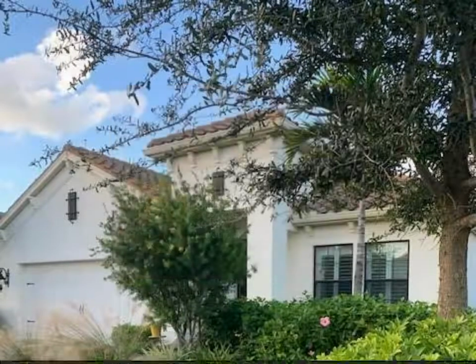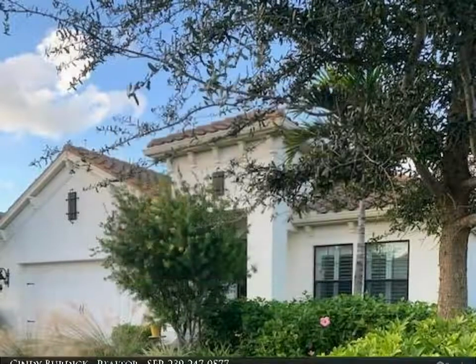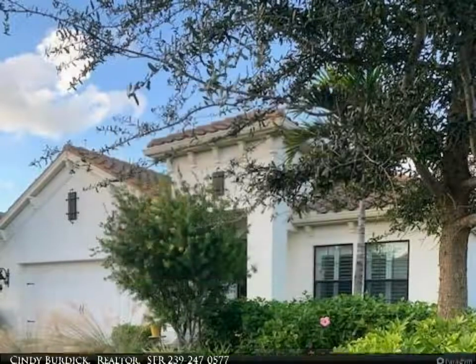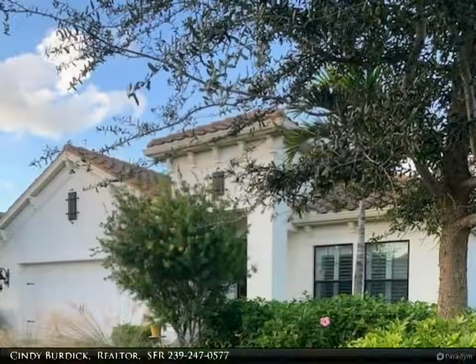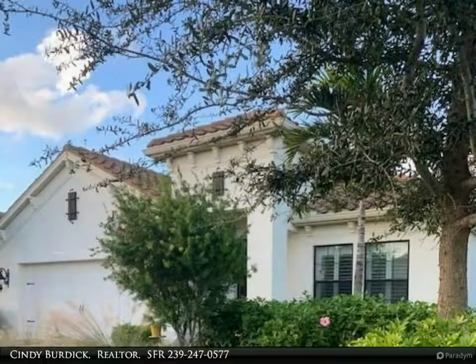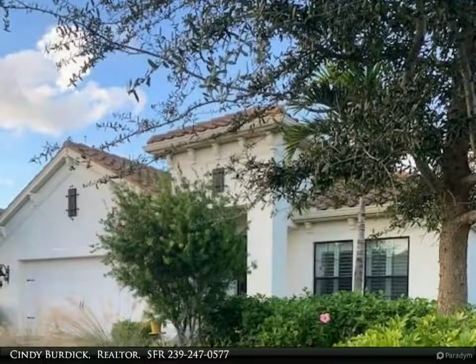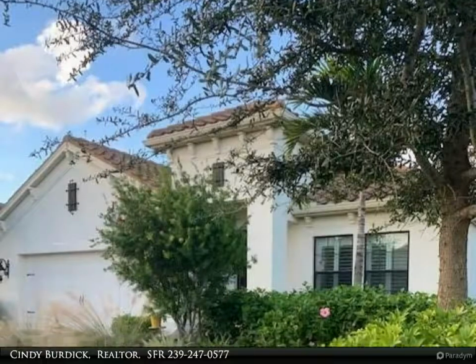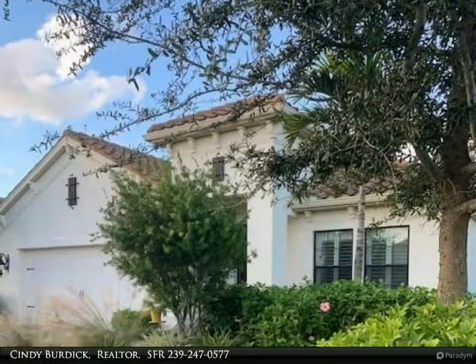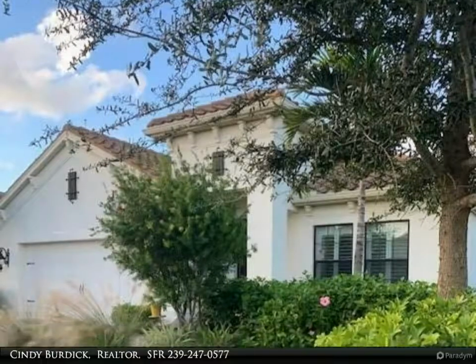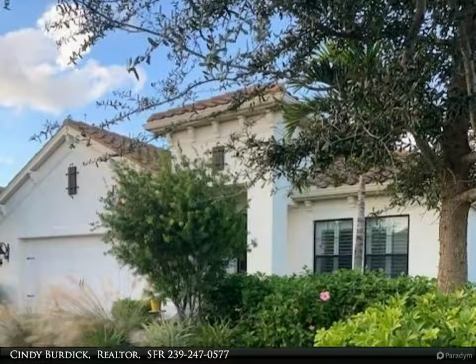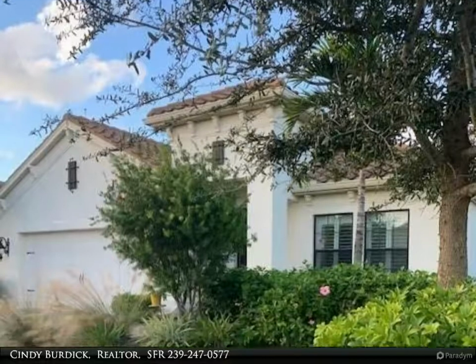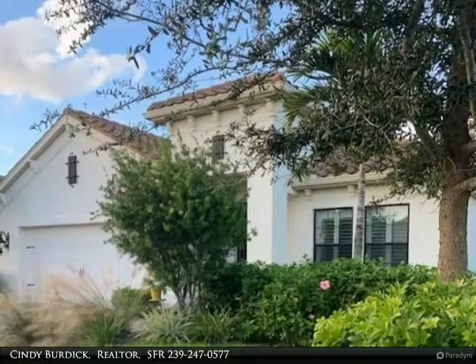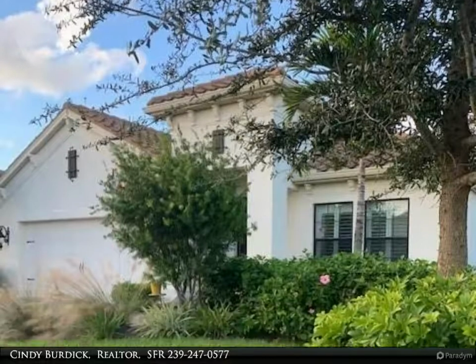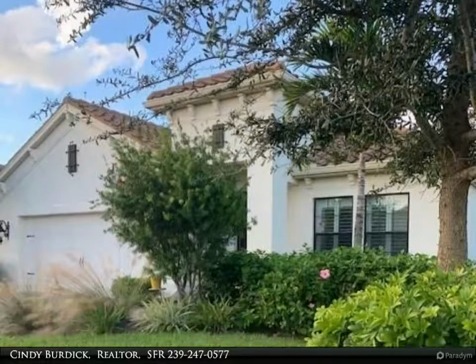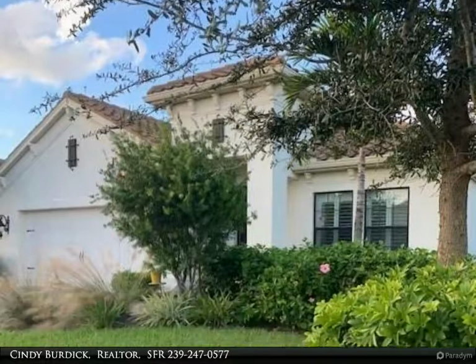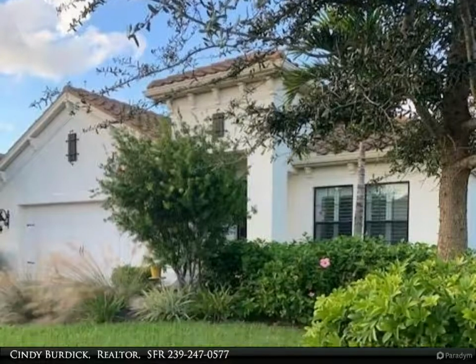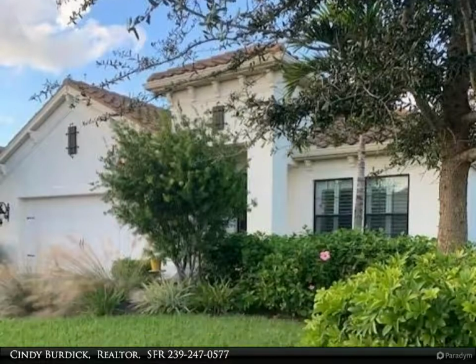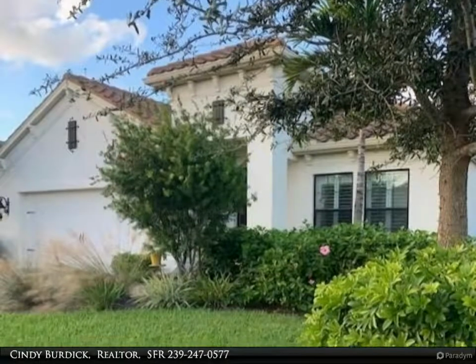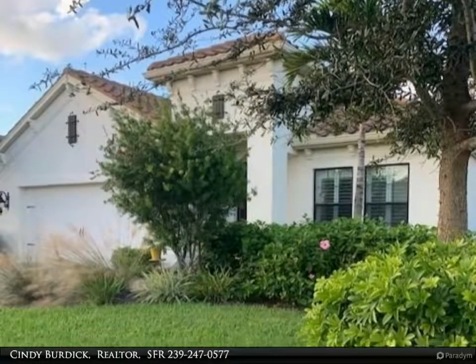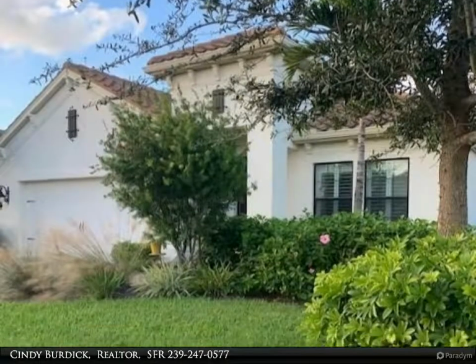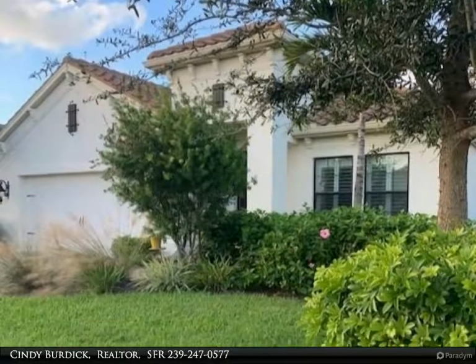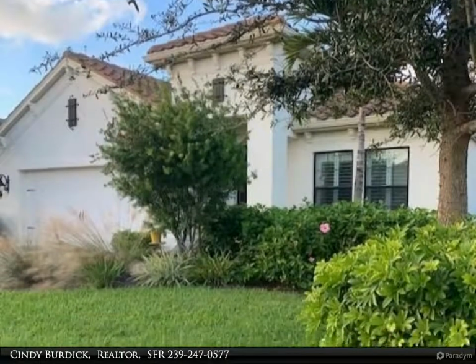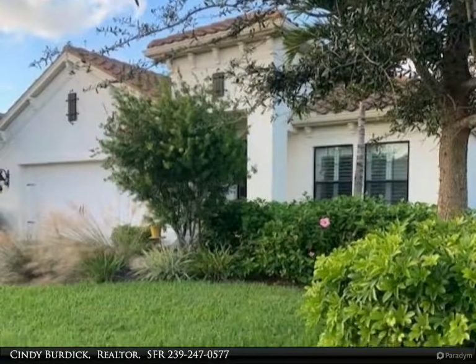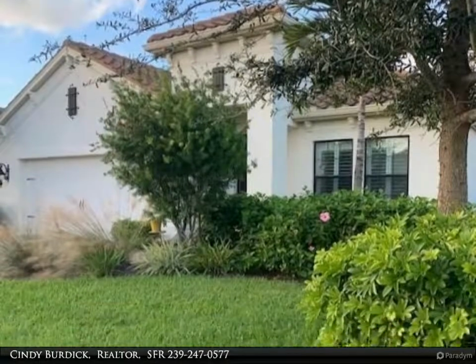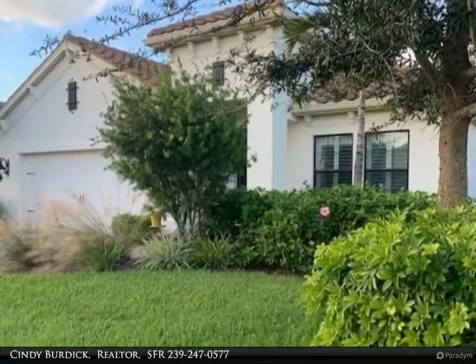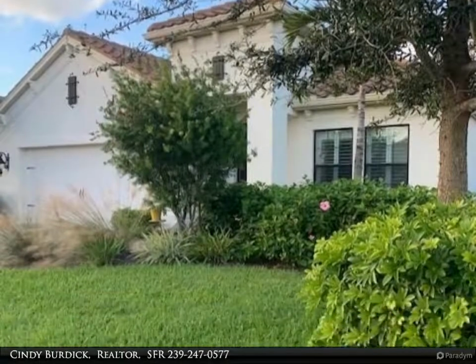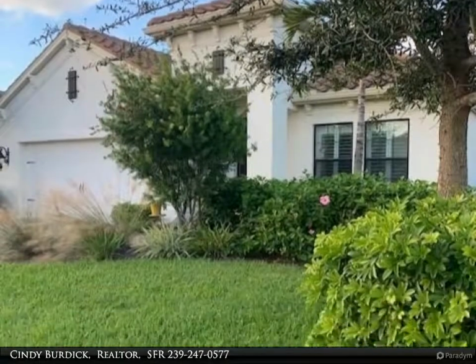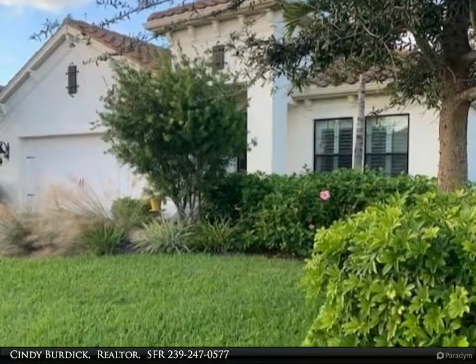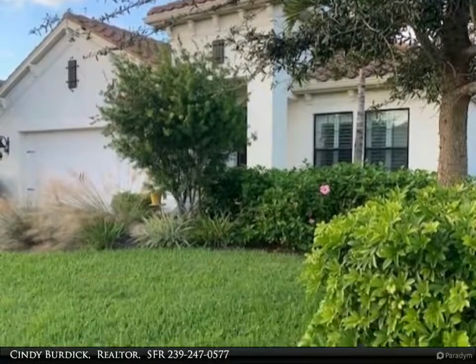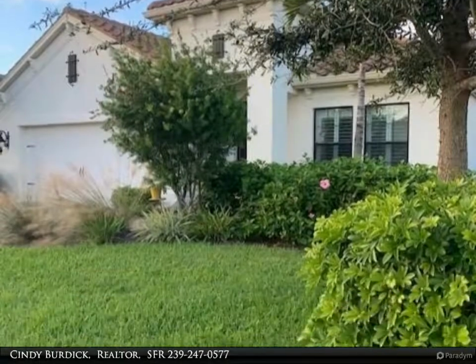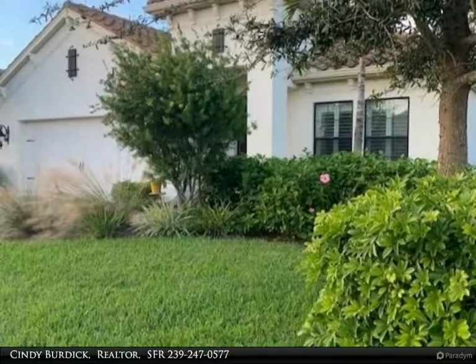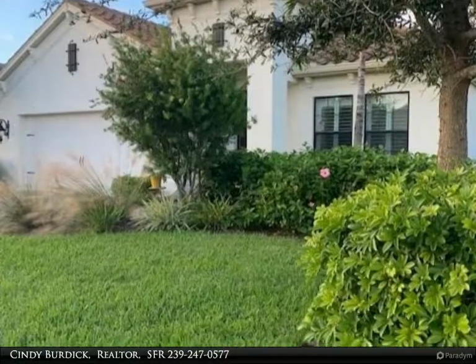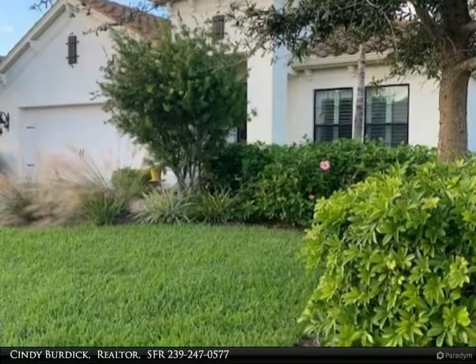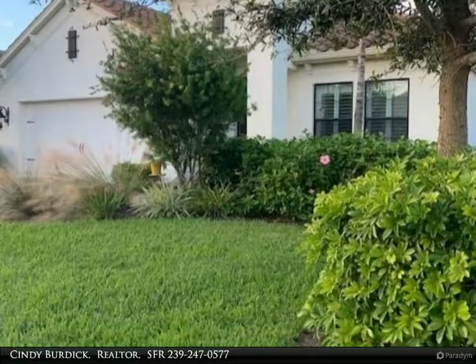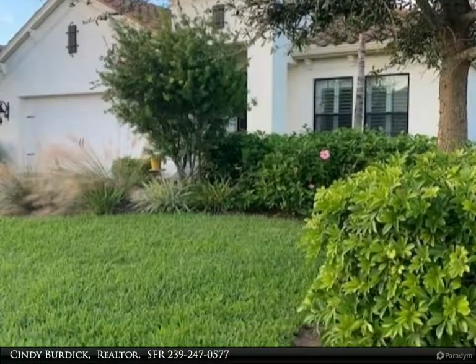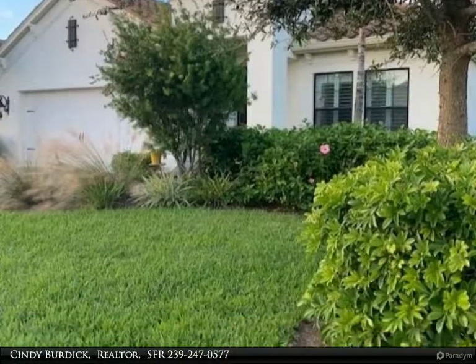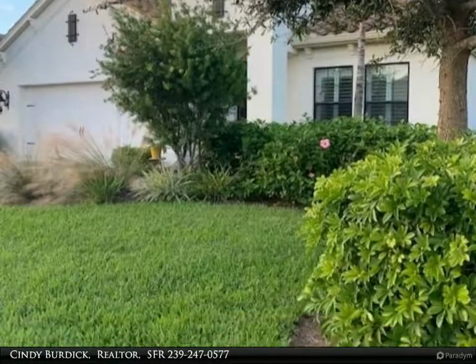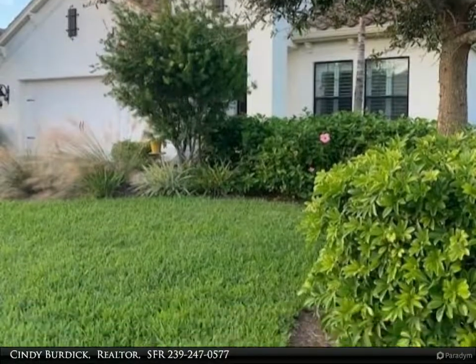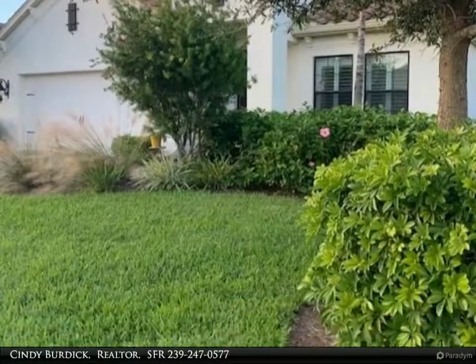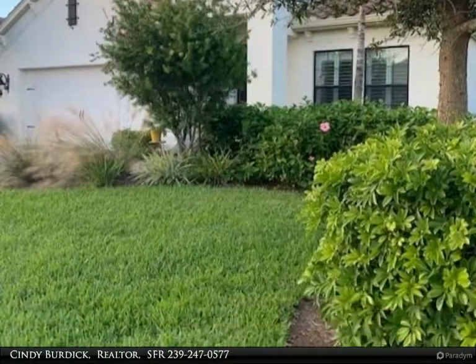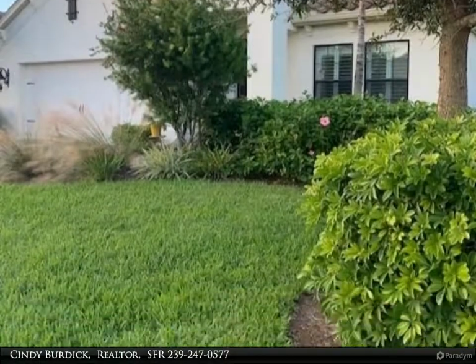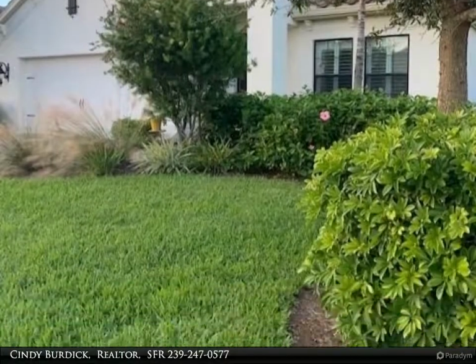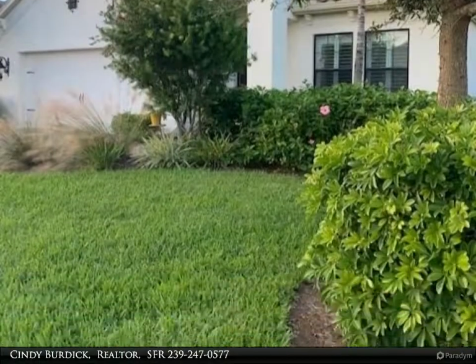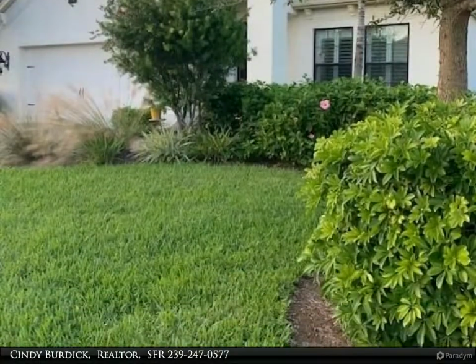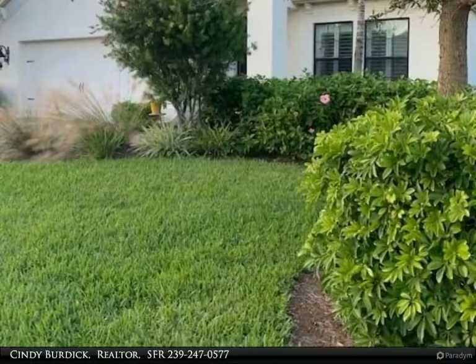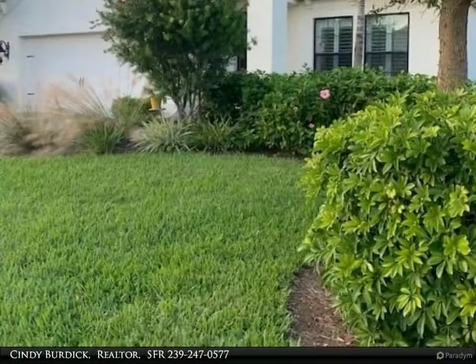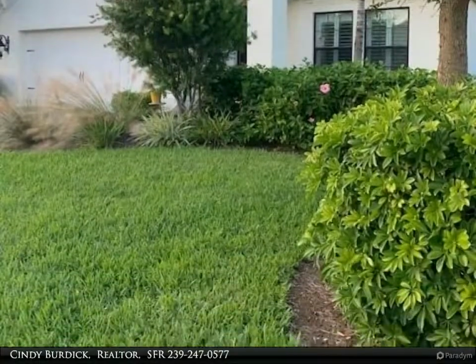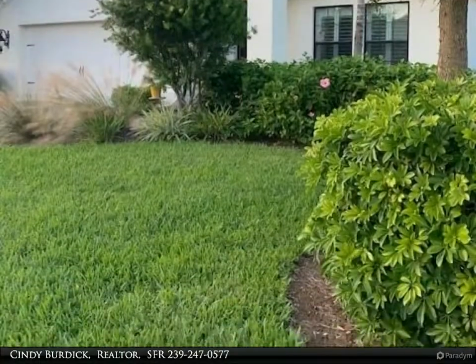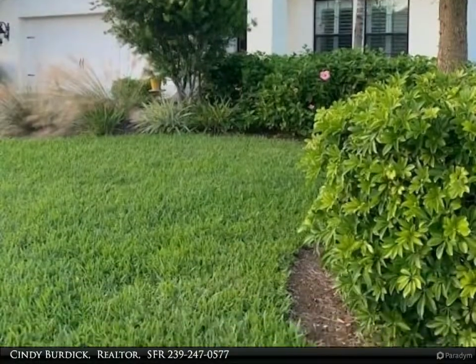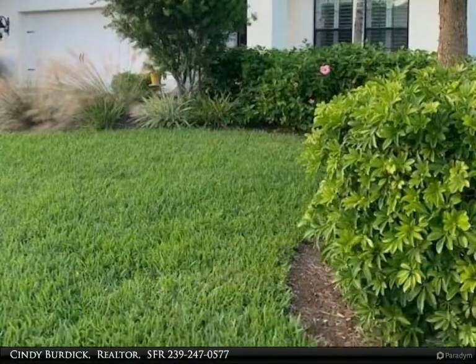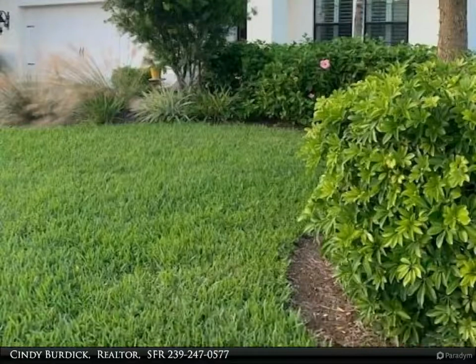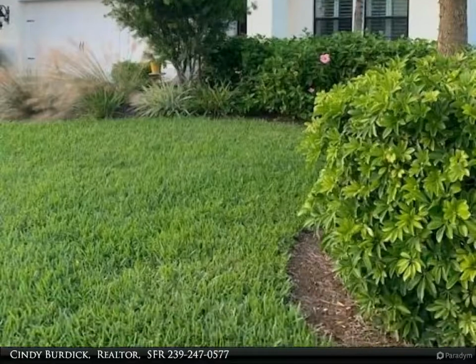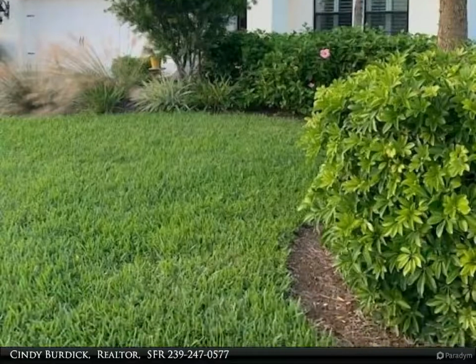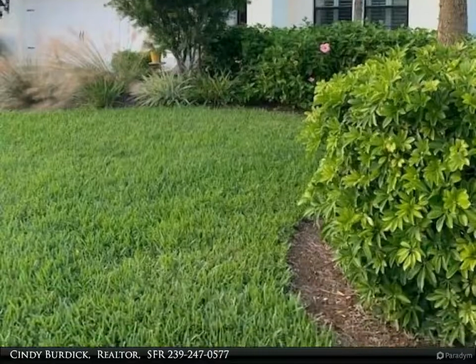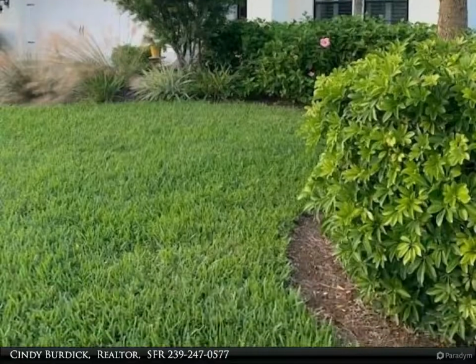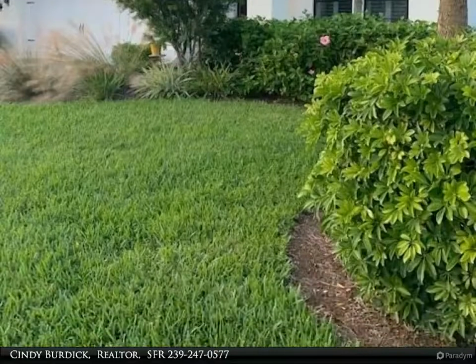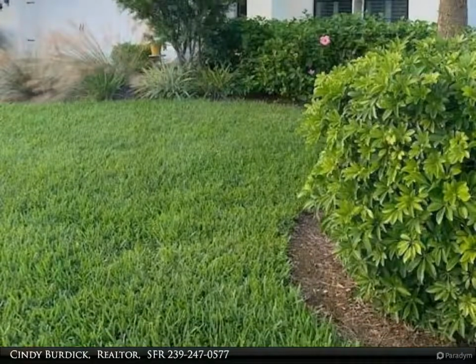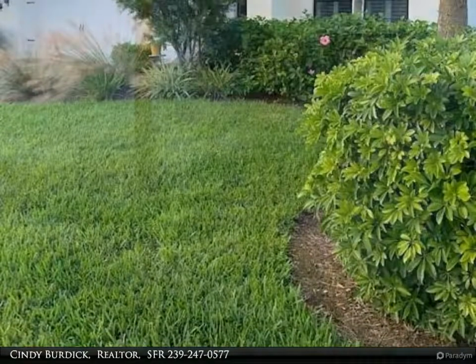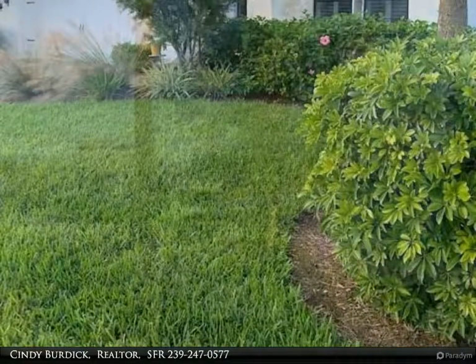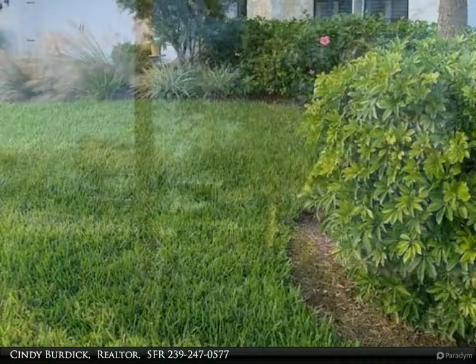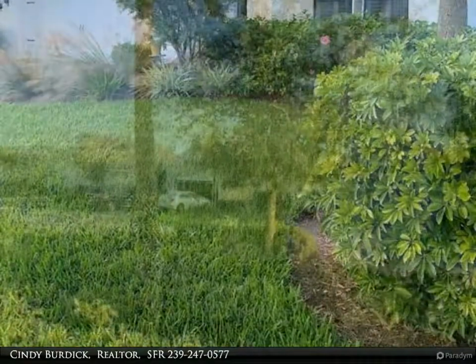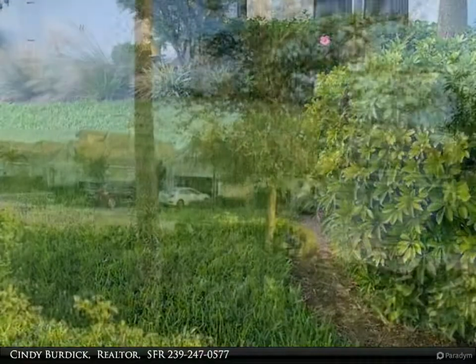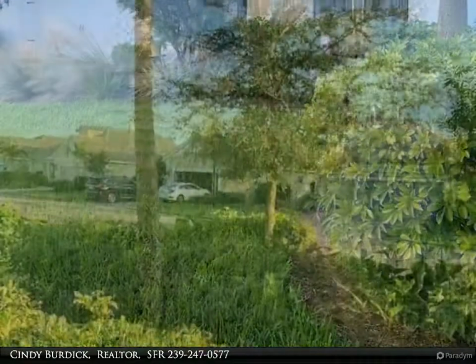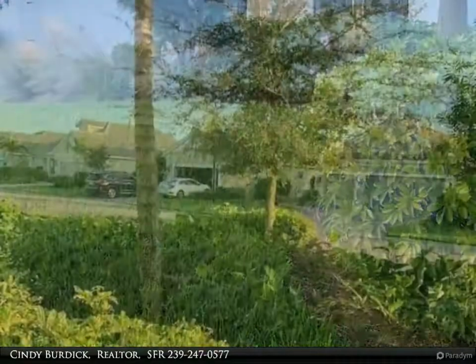This Berkshire Hathaway Home Services Florida Realty Property Video is presented by Cindy Burdick, Realtor, SFR.